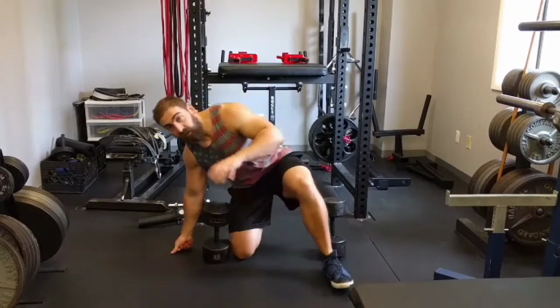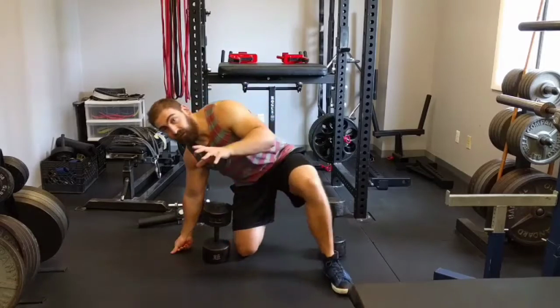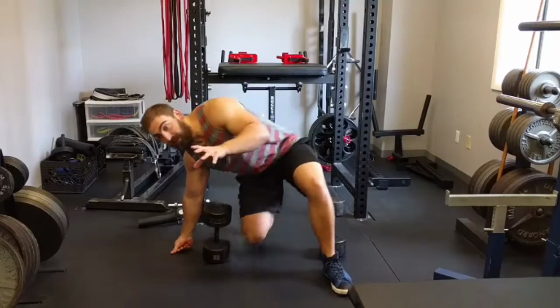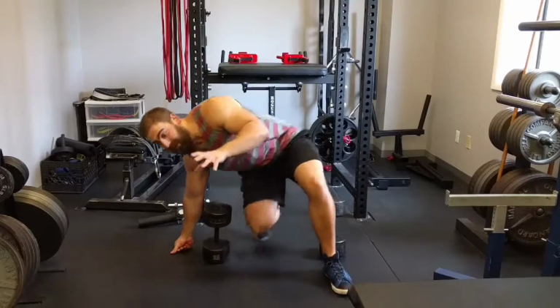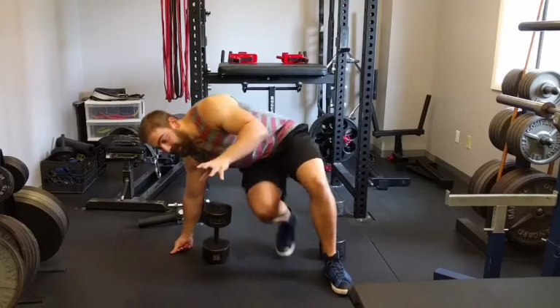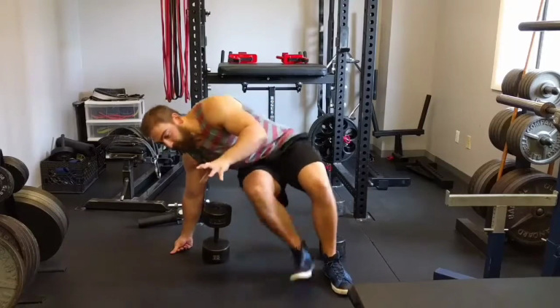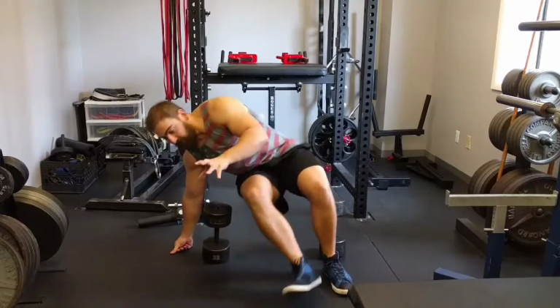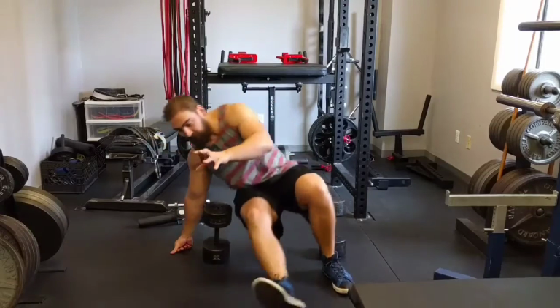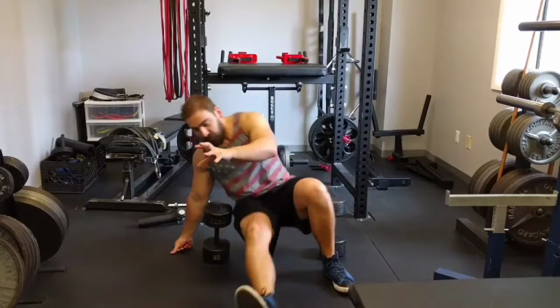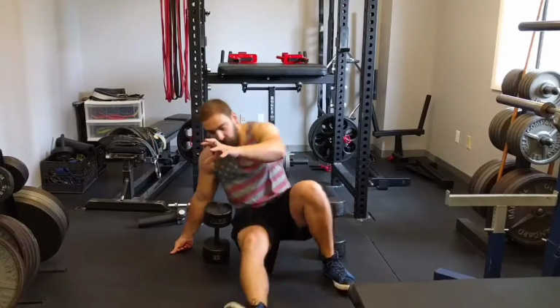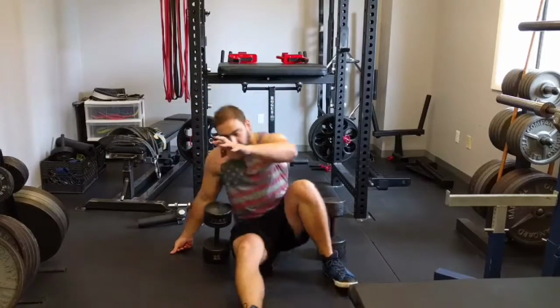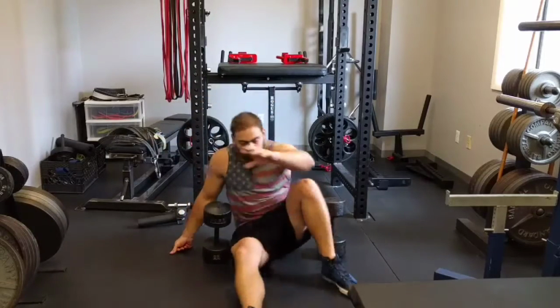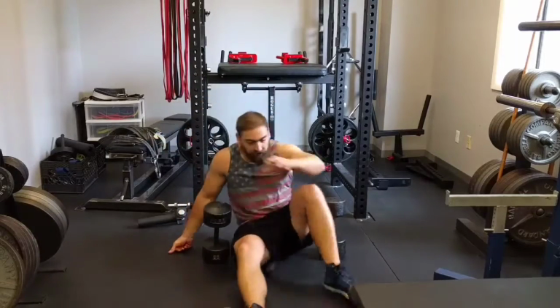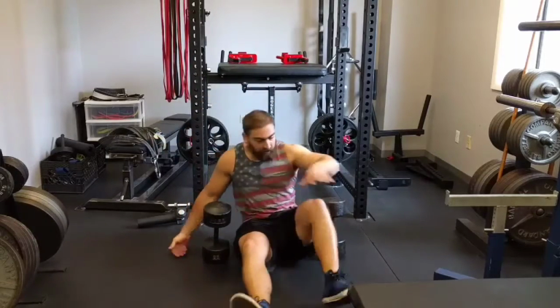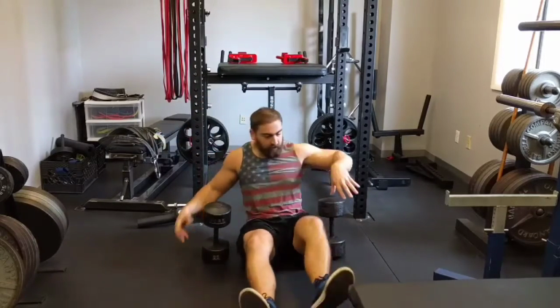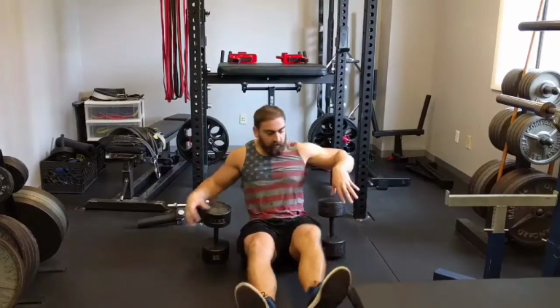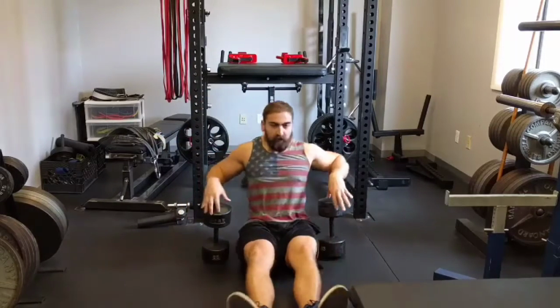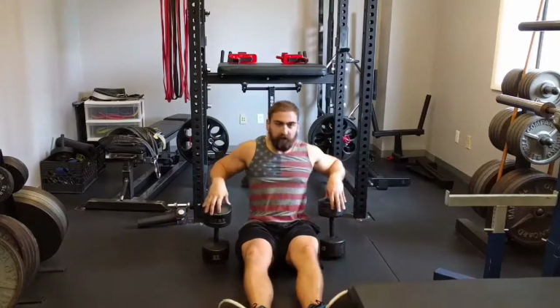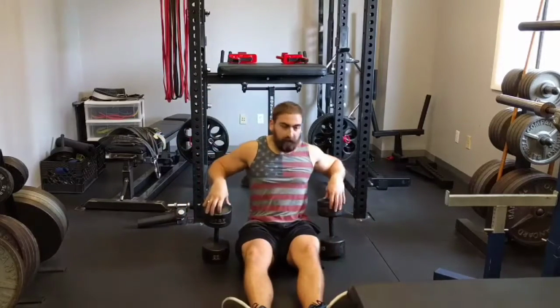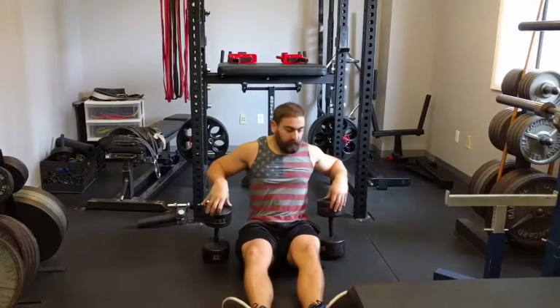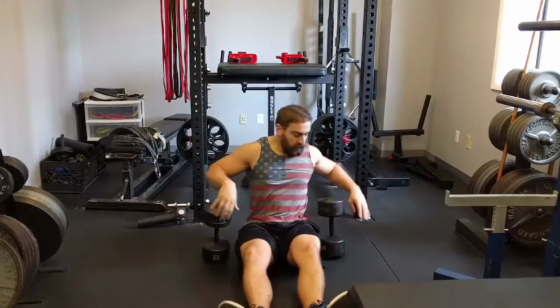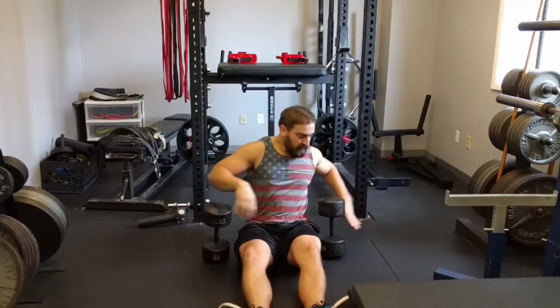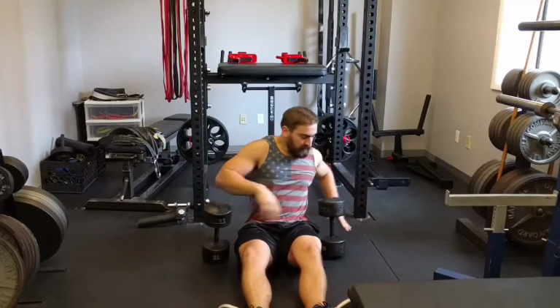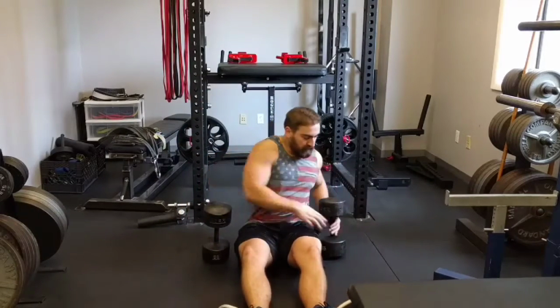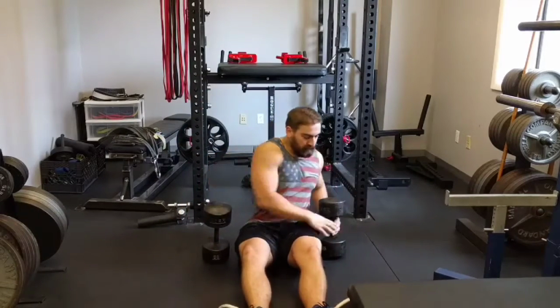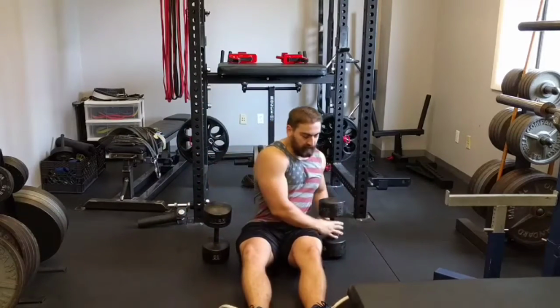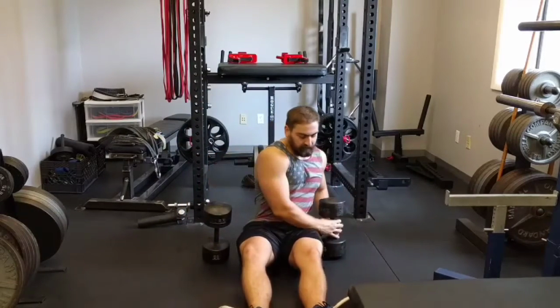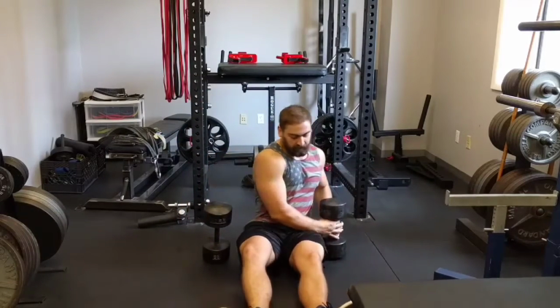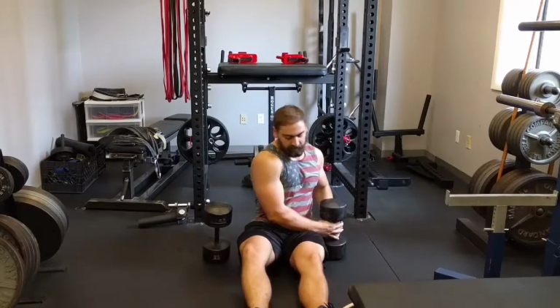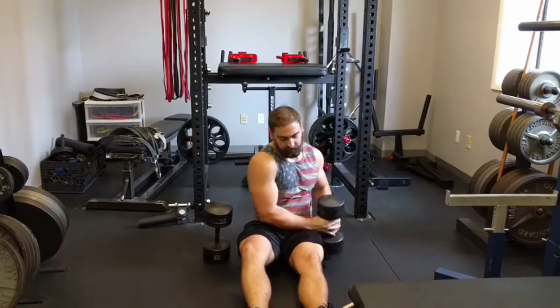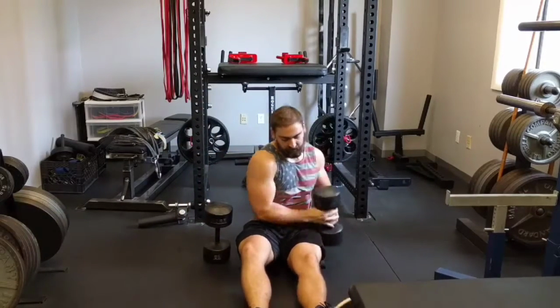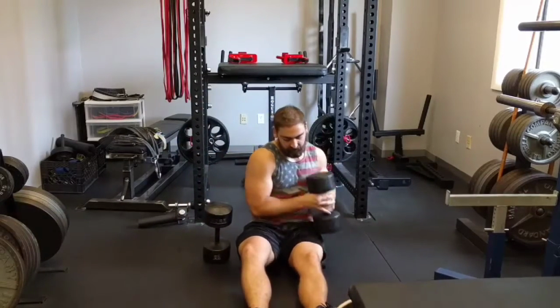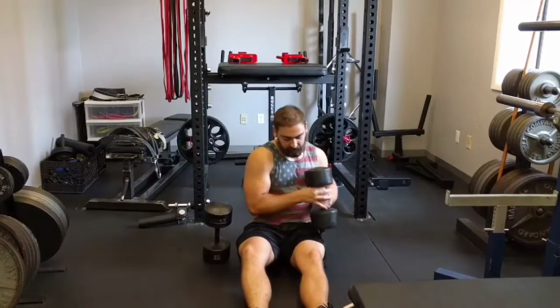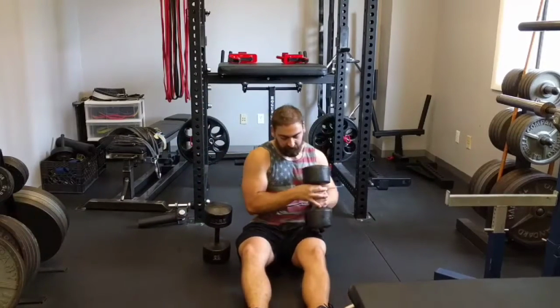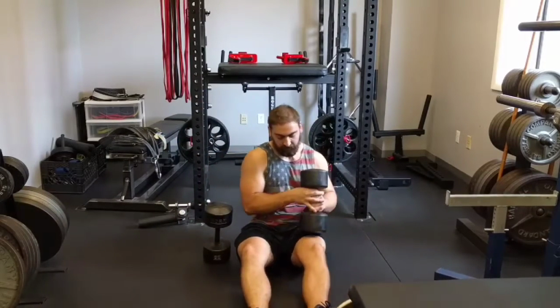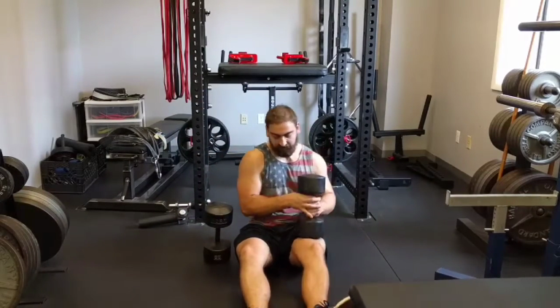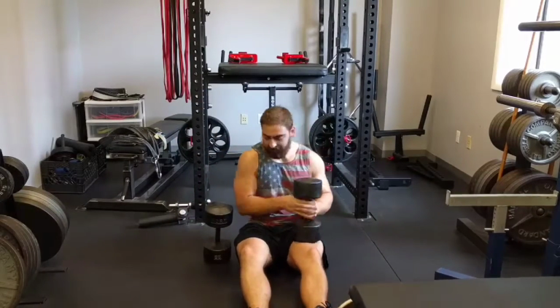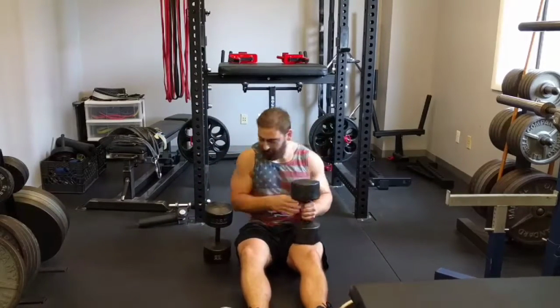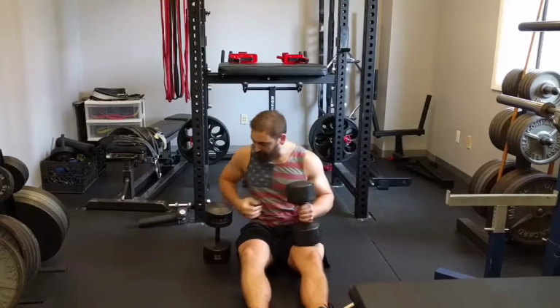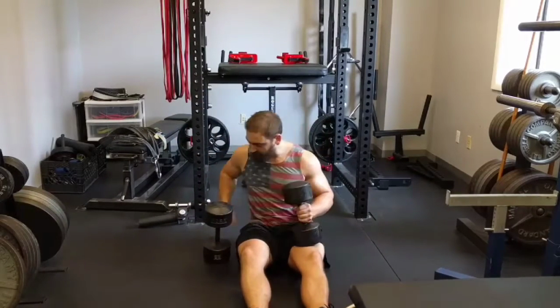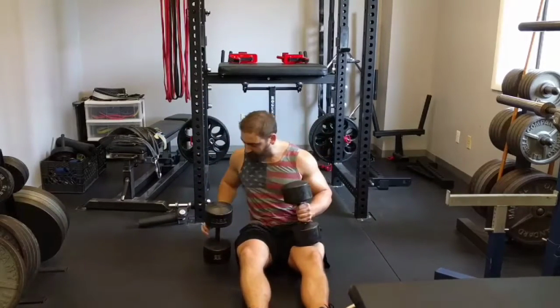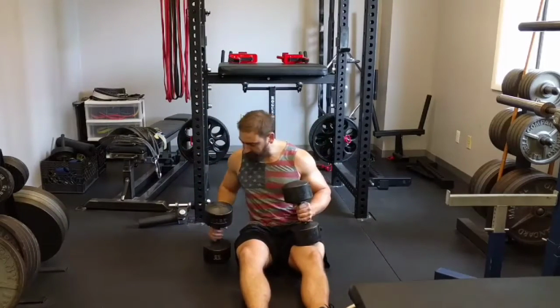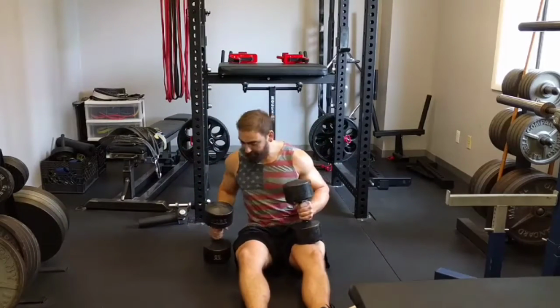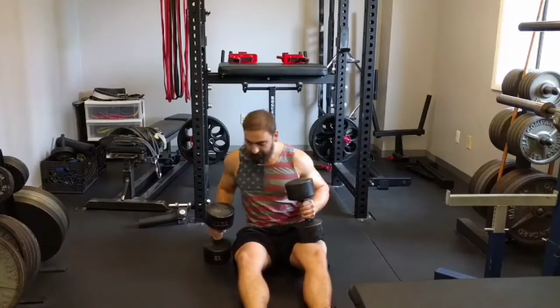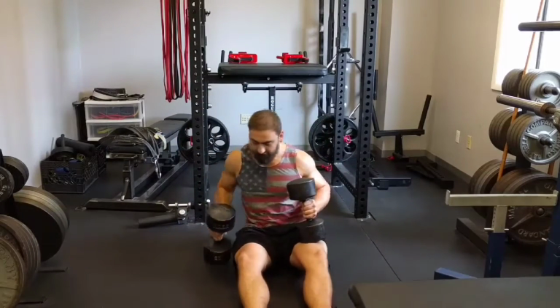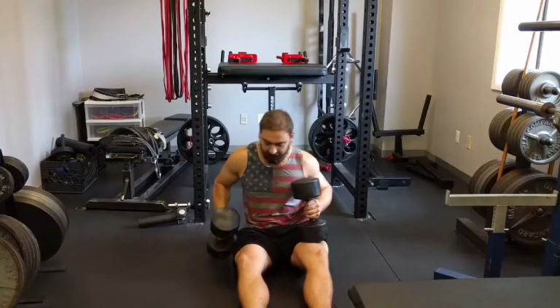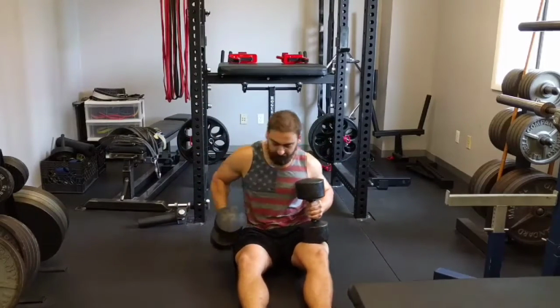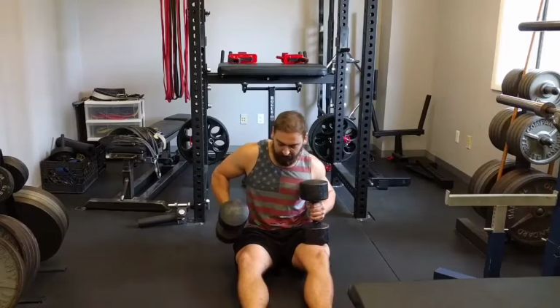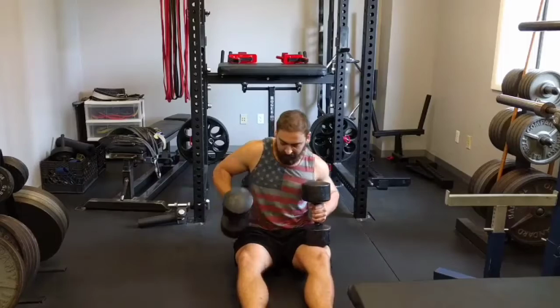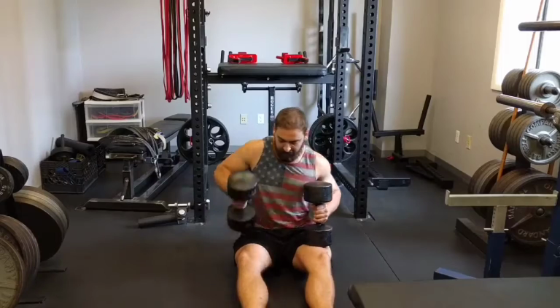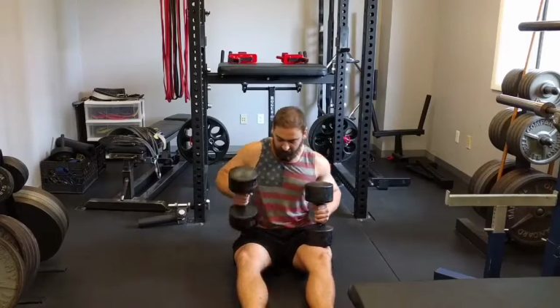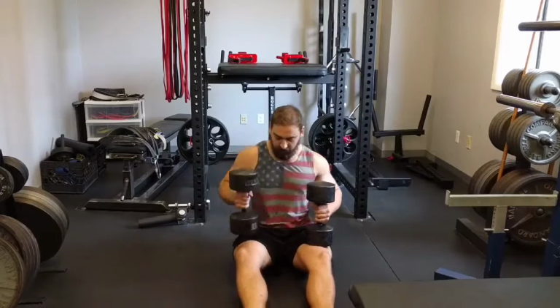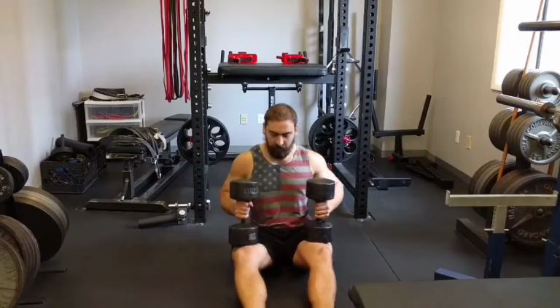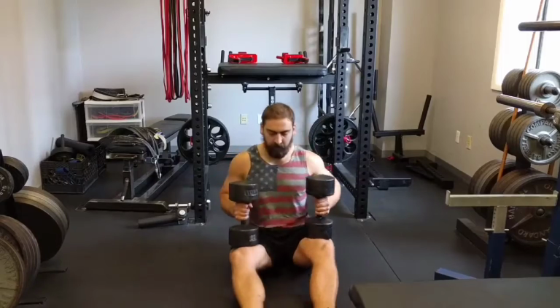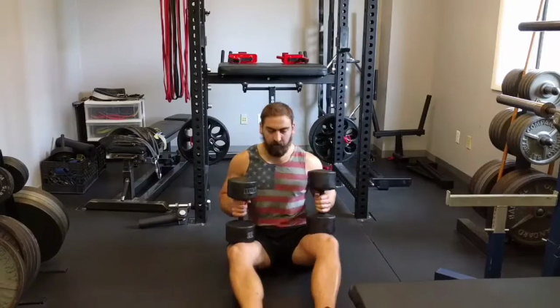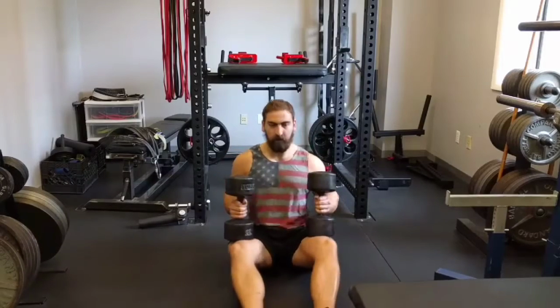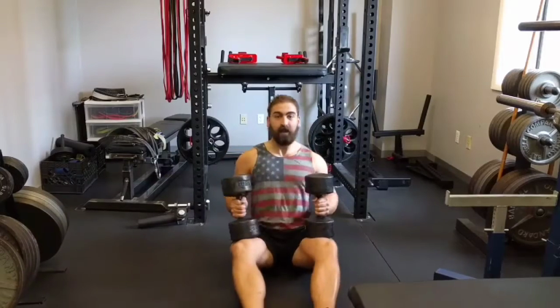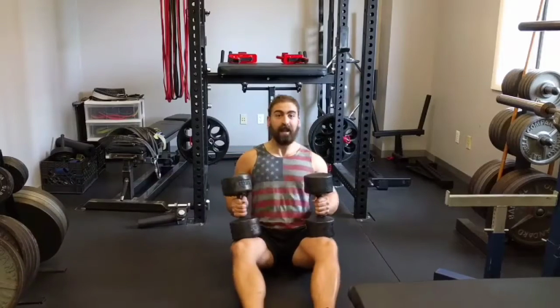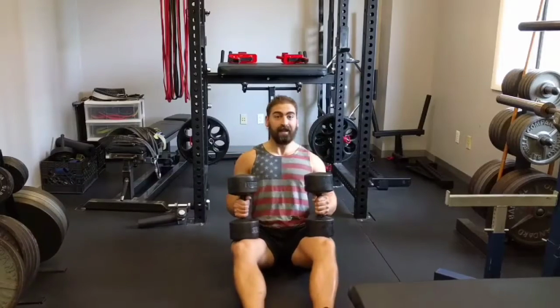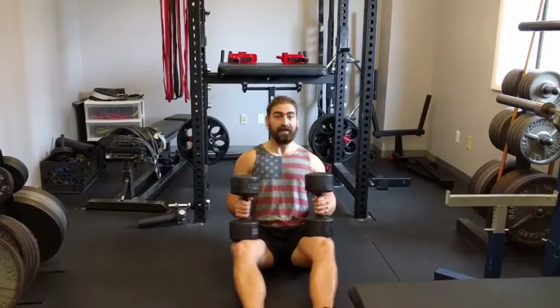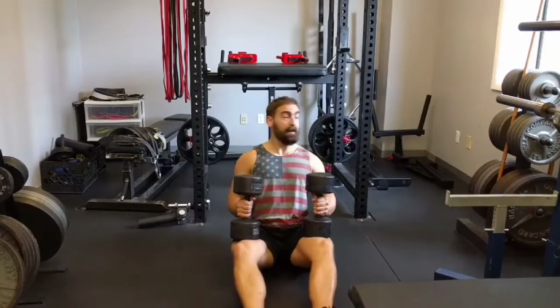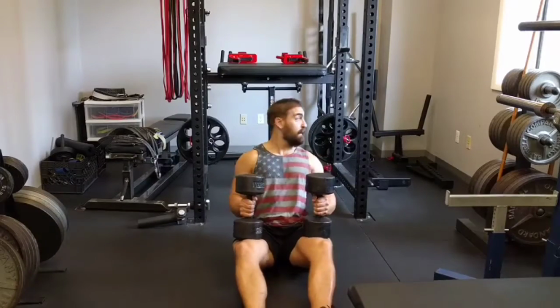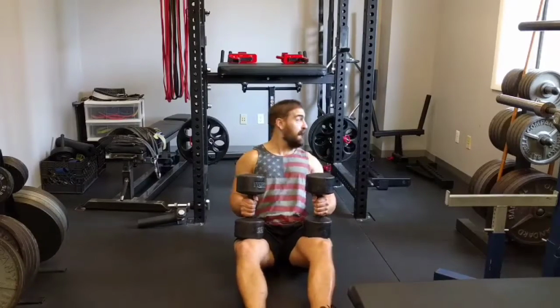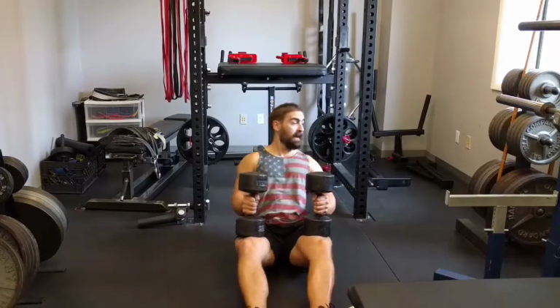To get in position, sit between the dumbbells, set them on your thighs, and tip back.